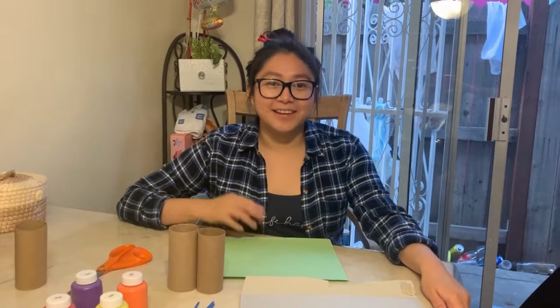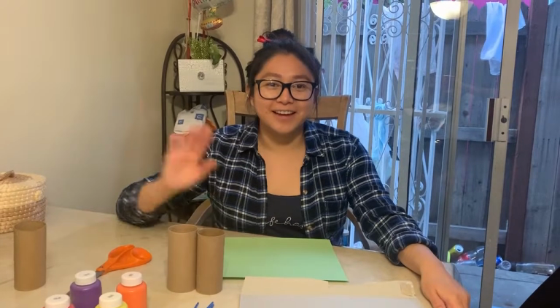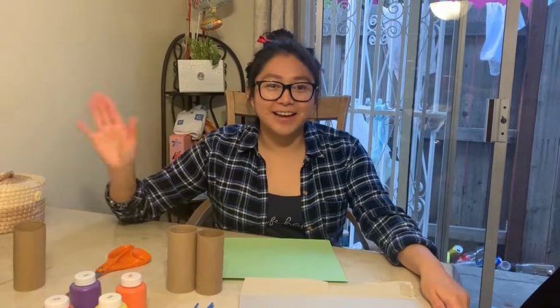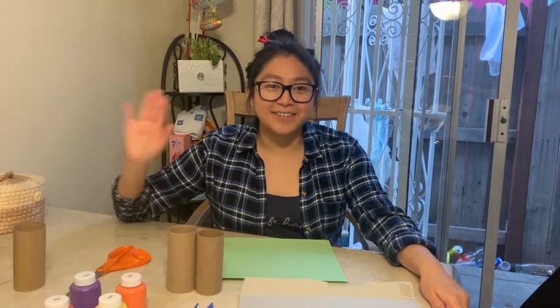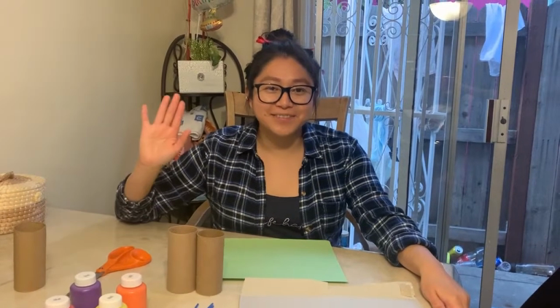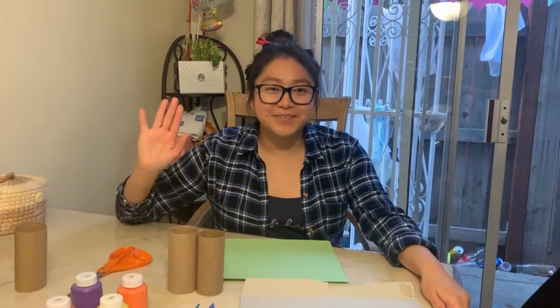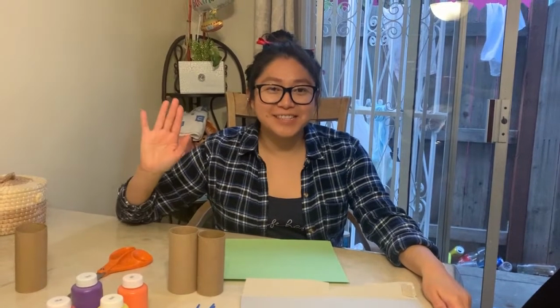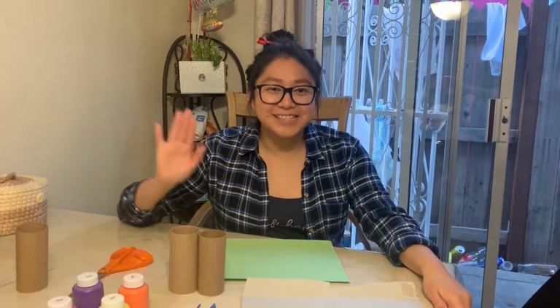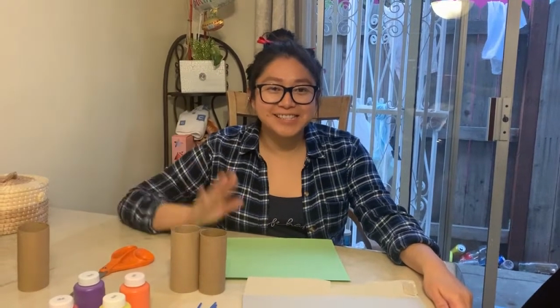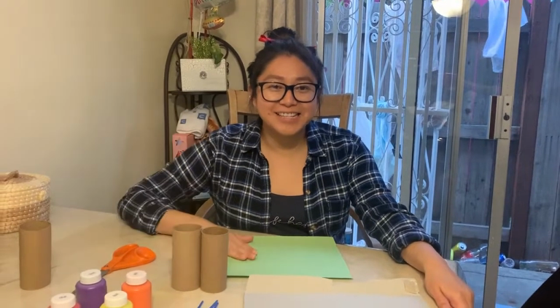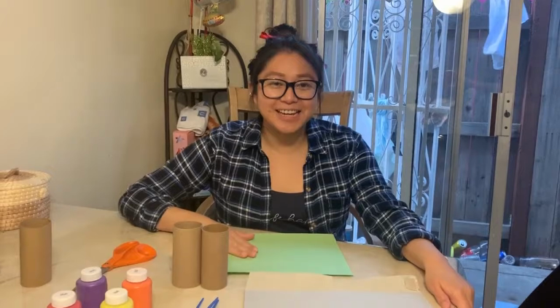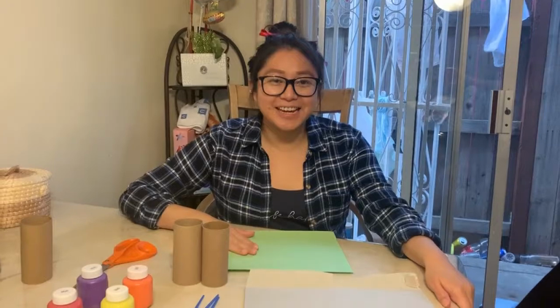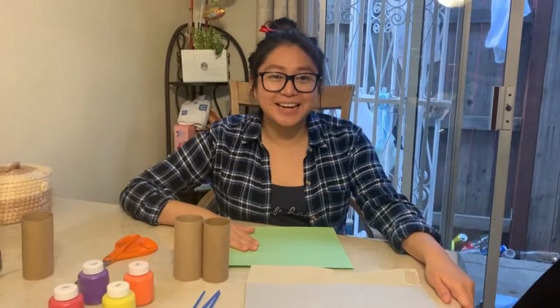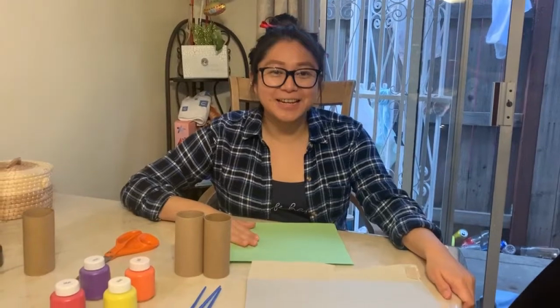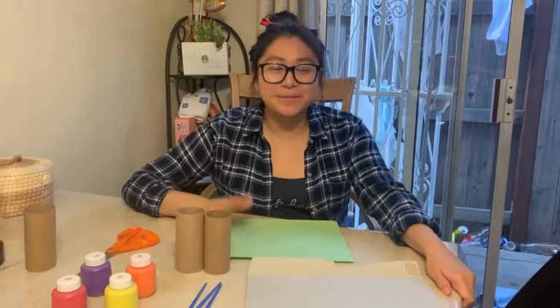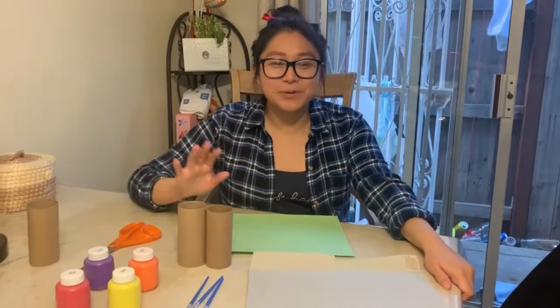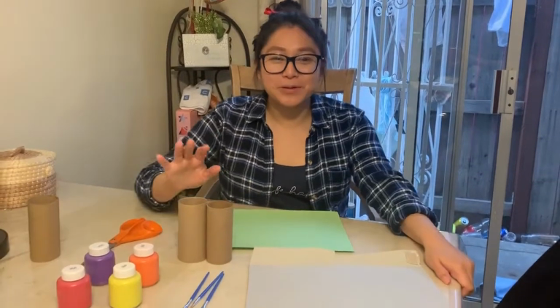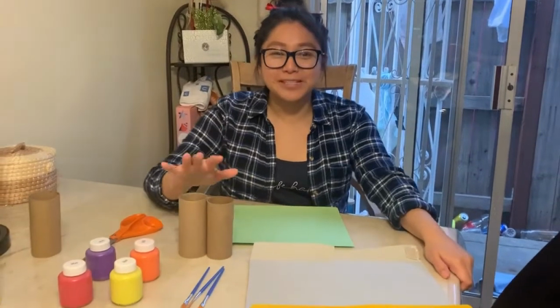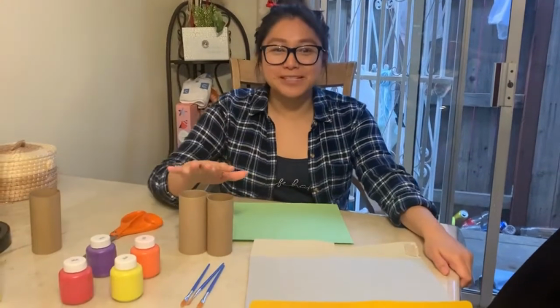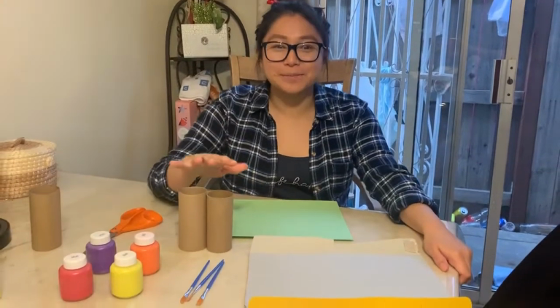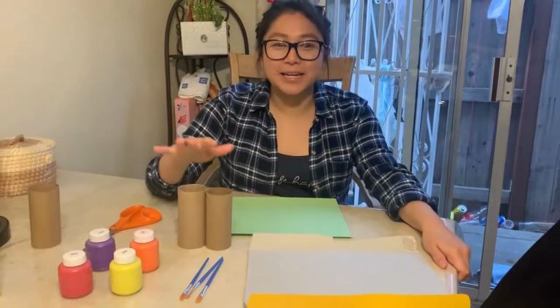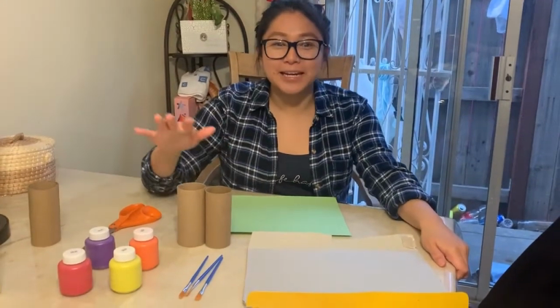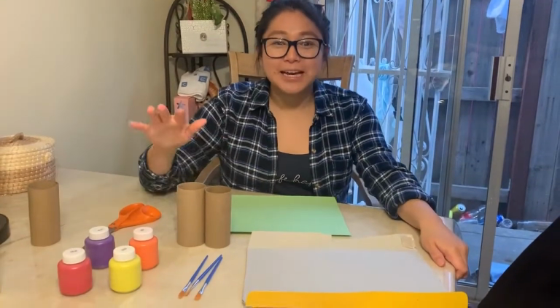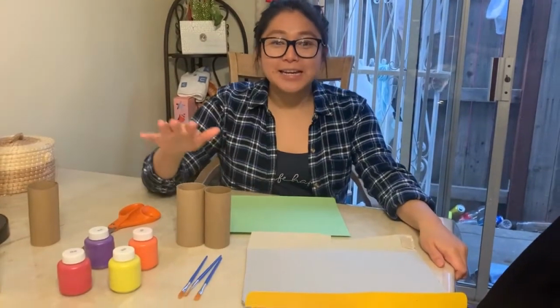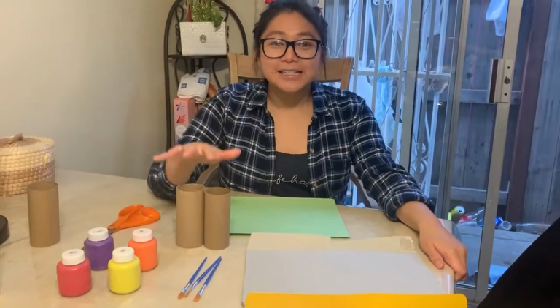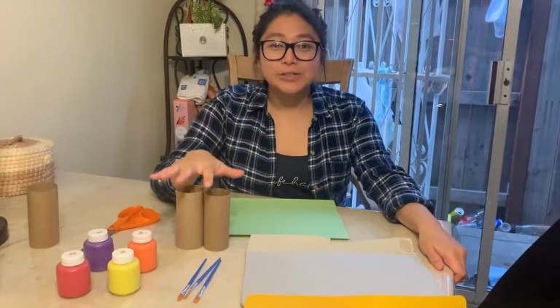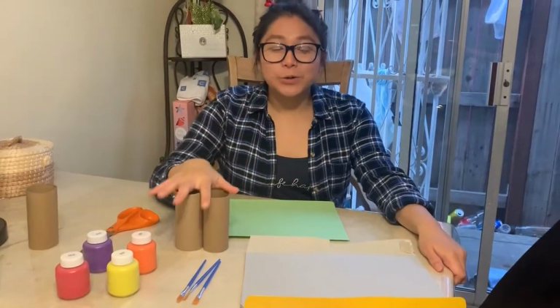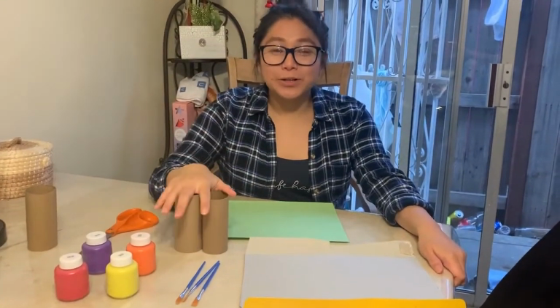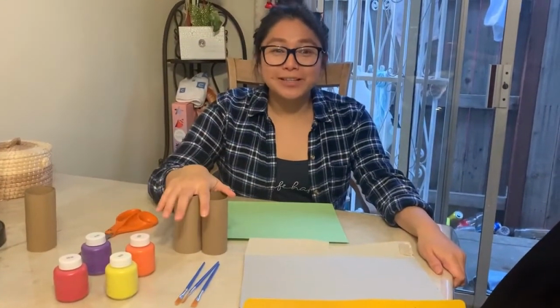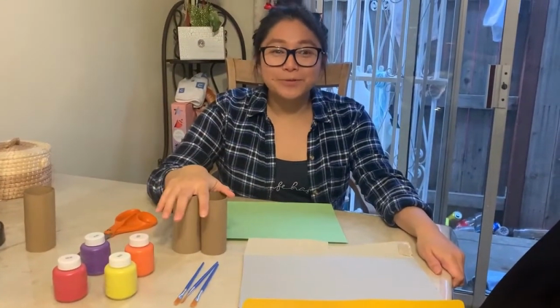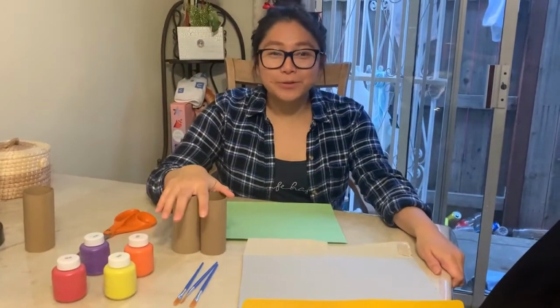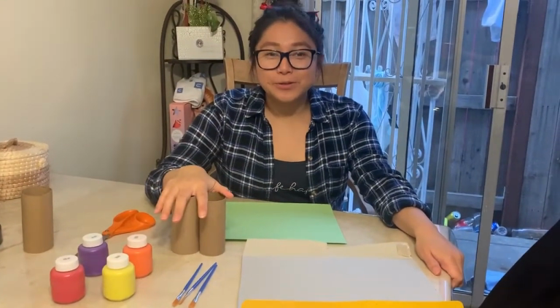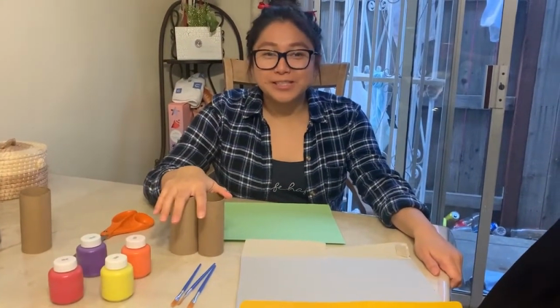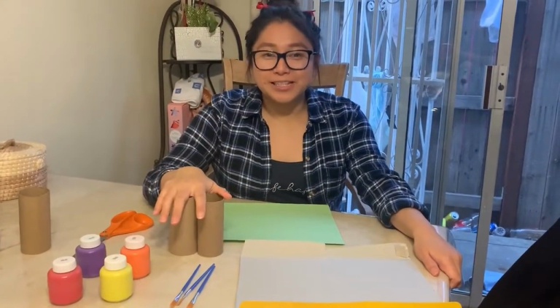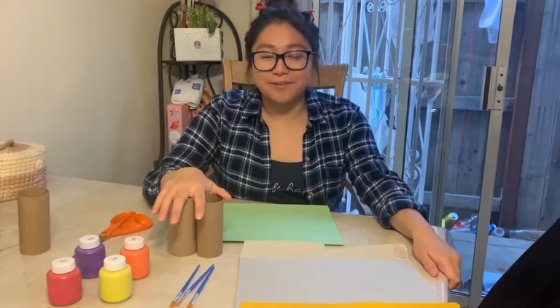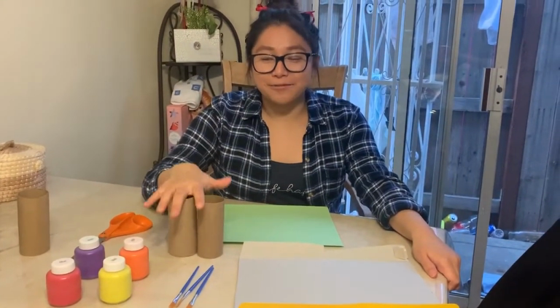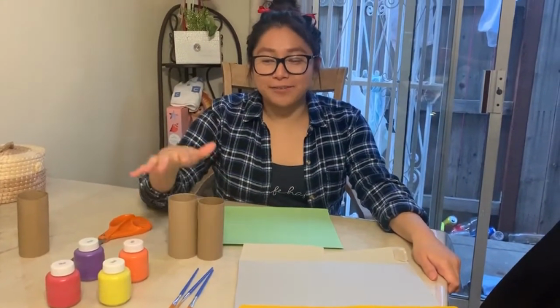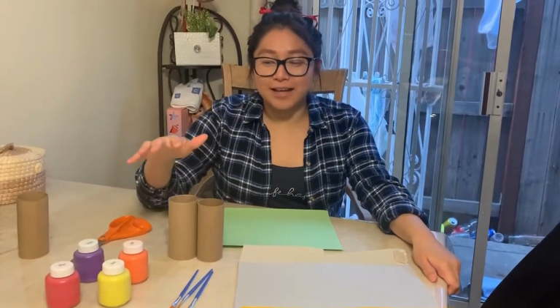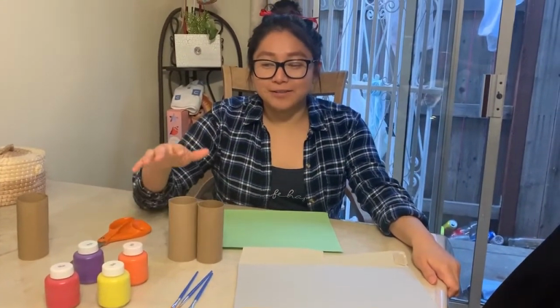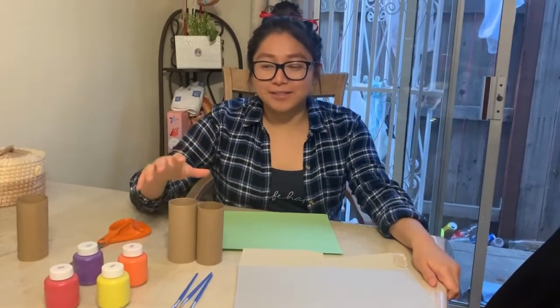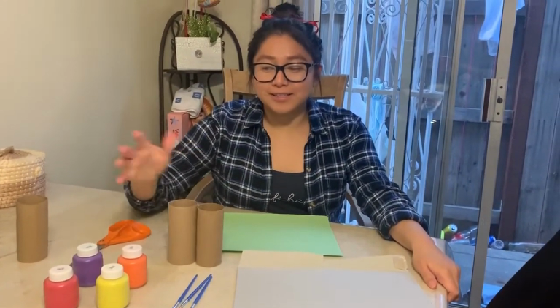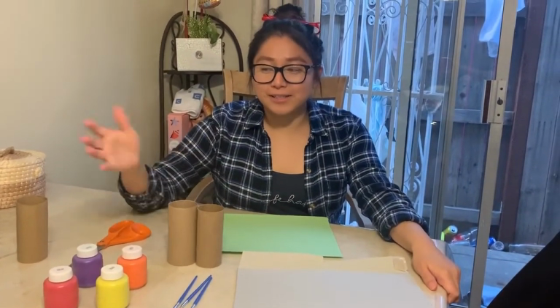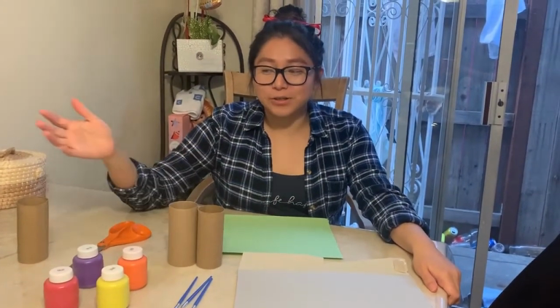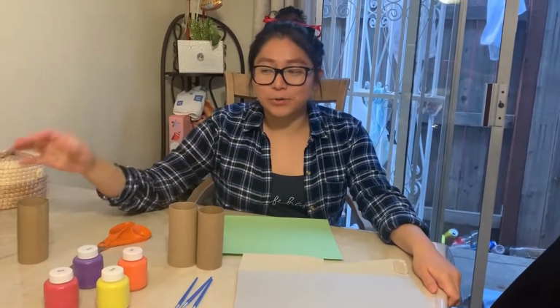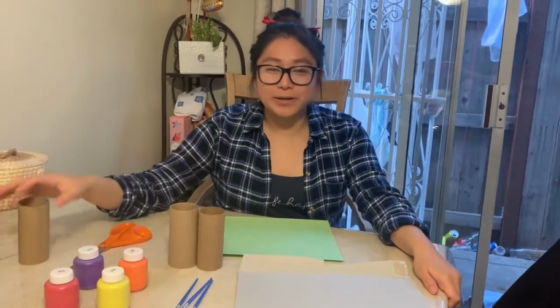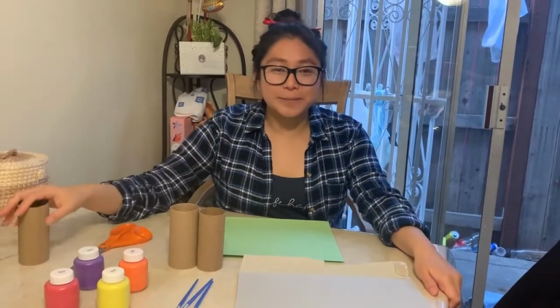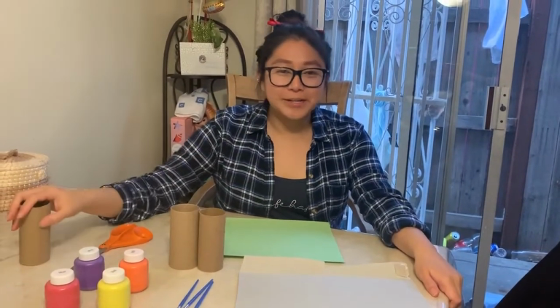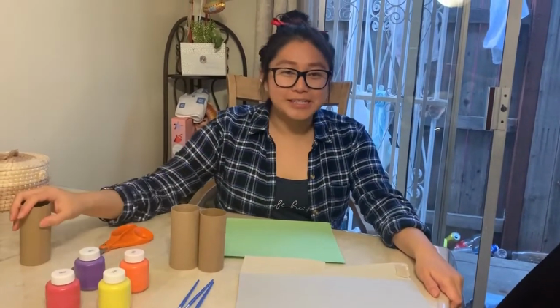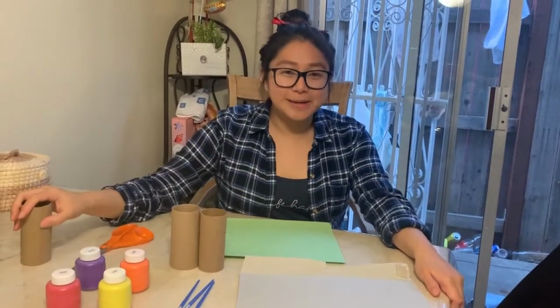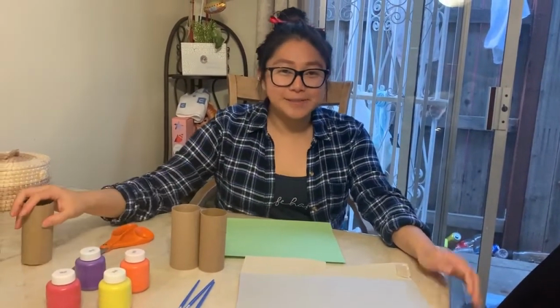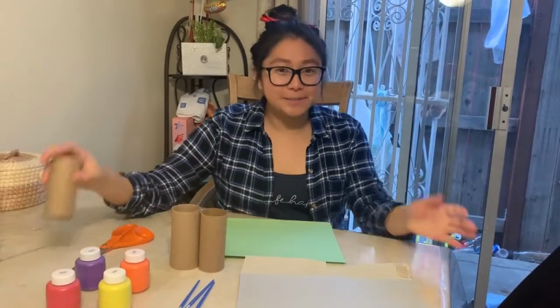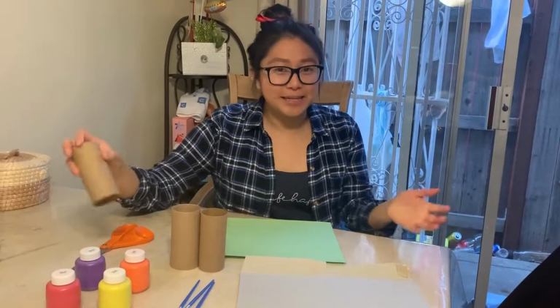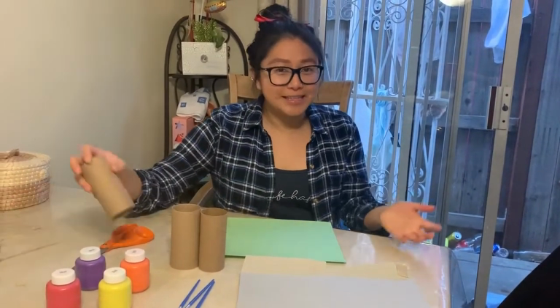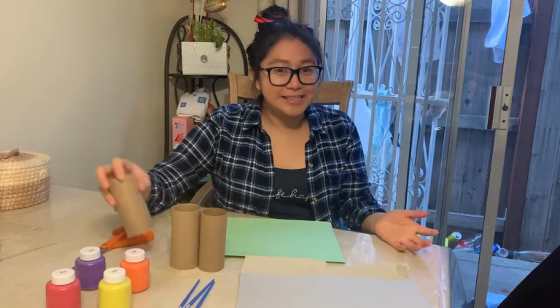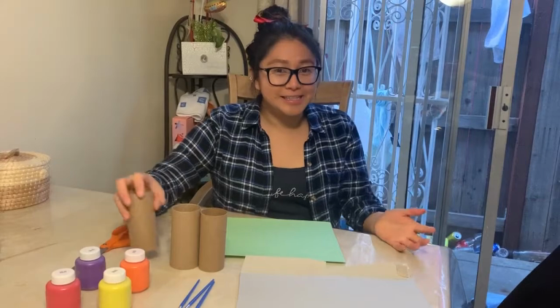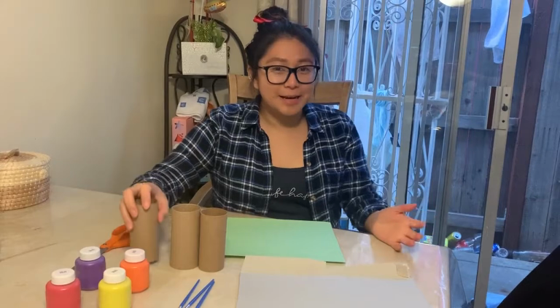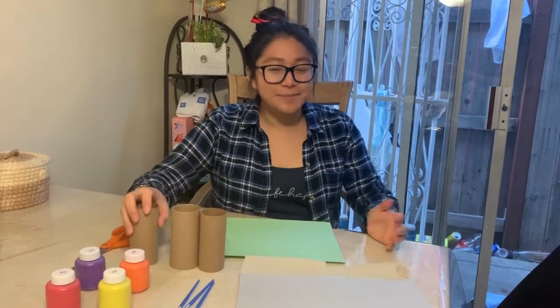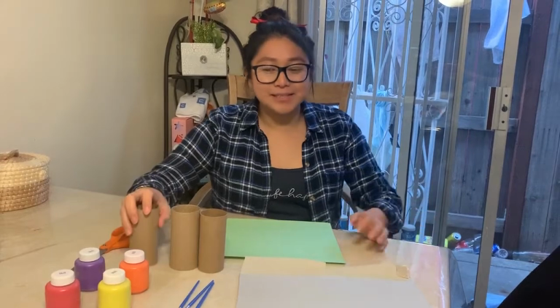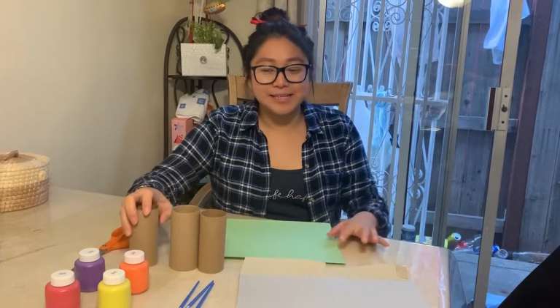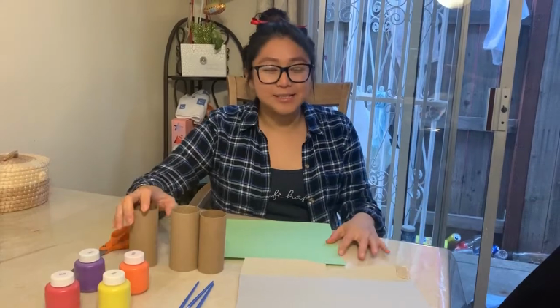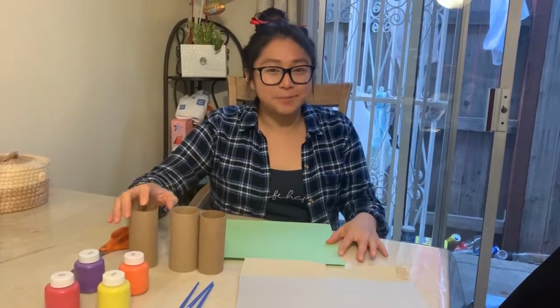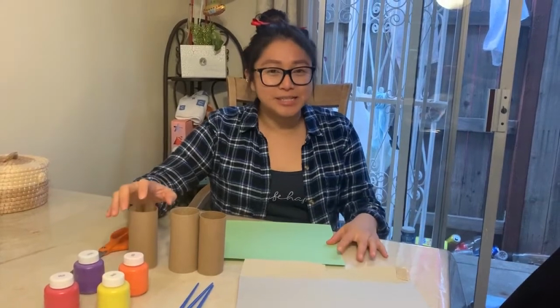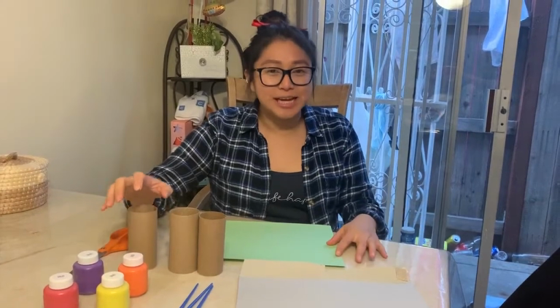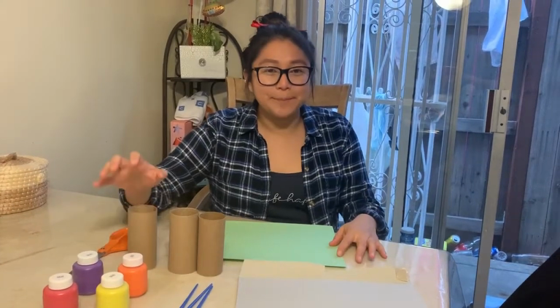Hi Rubies! Today I am going to make toilet roll stamp flowers. What a better time to make these stamps than springtime.